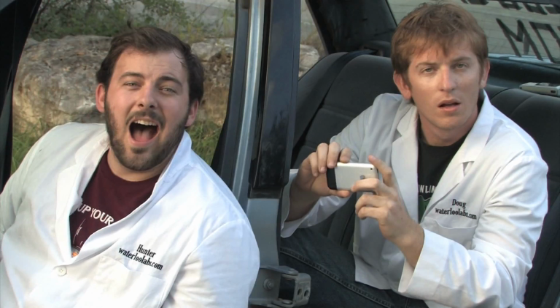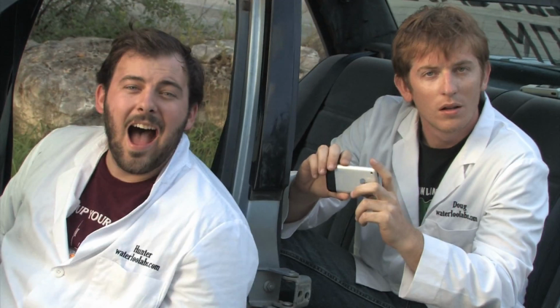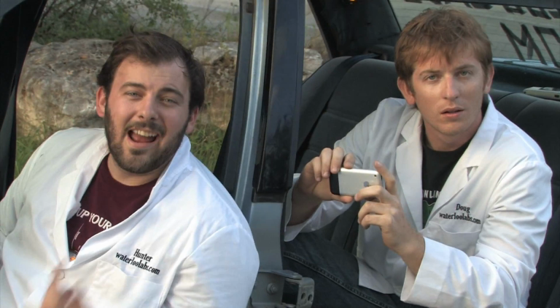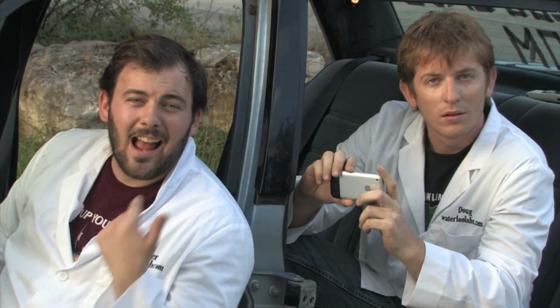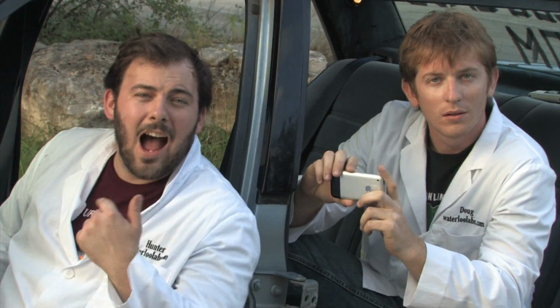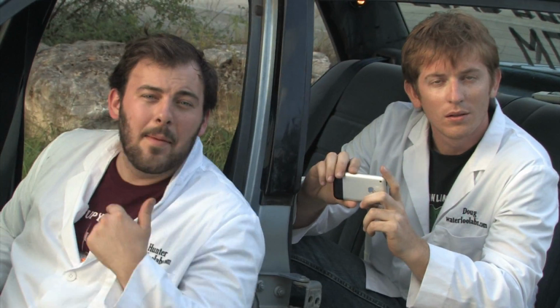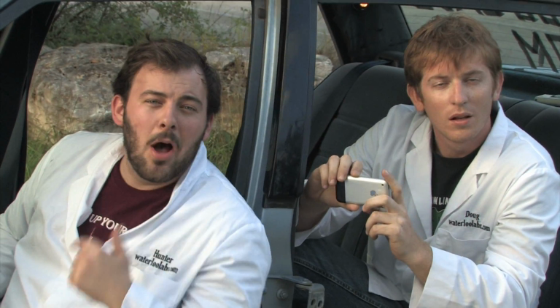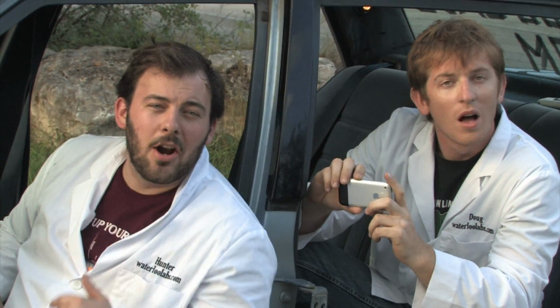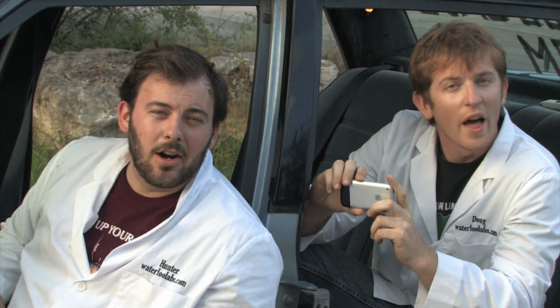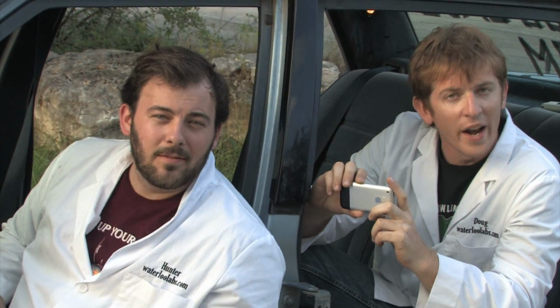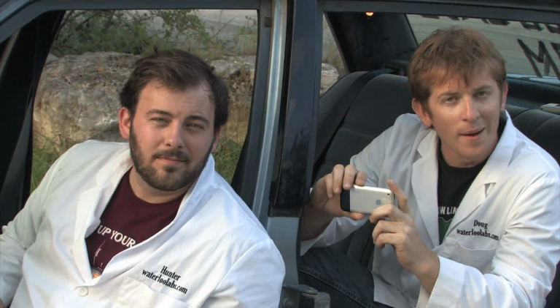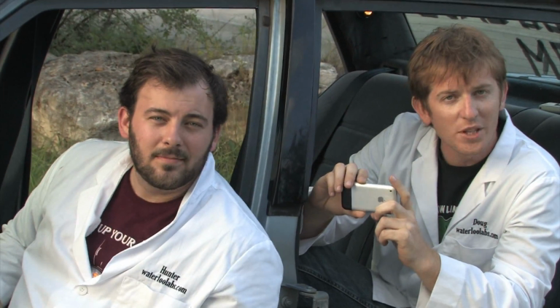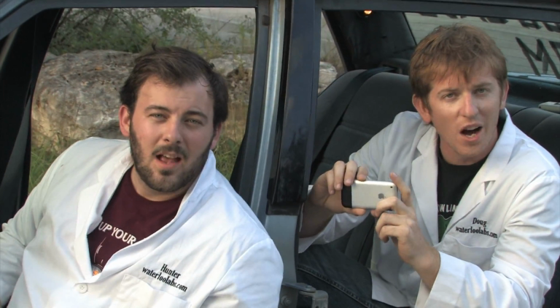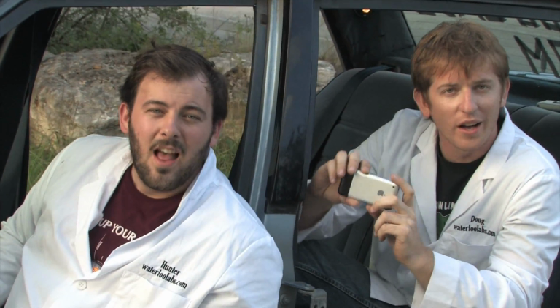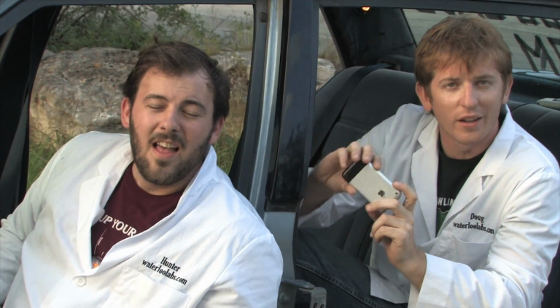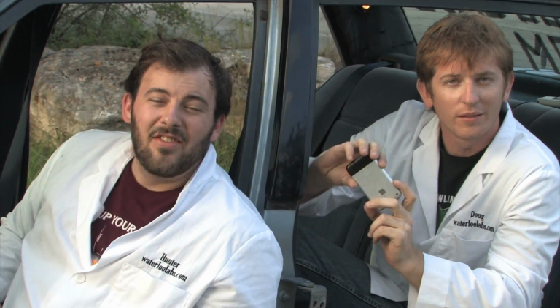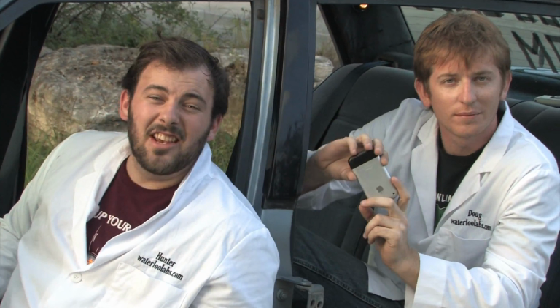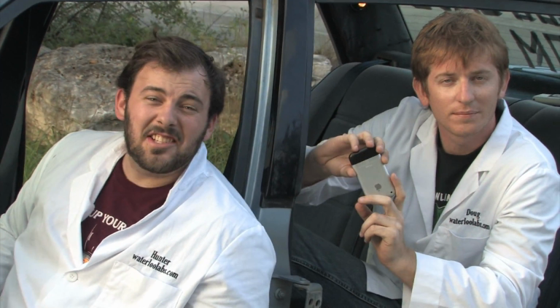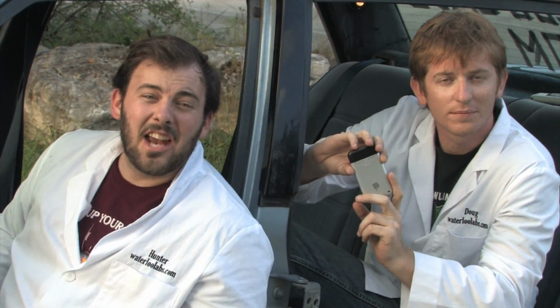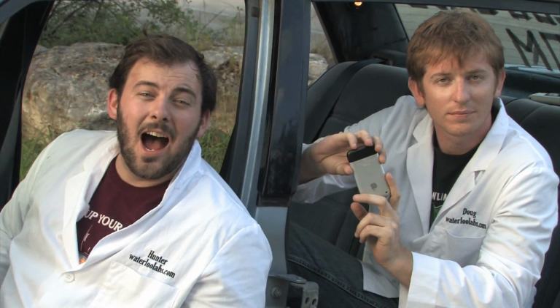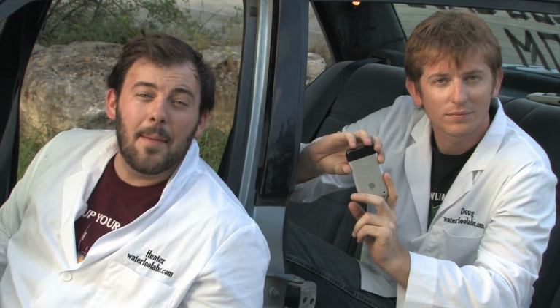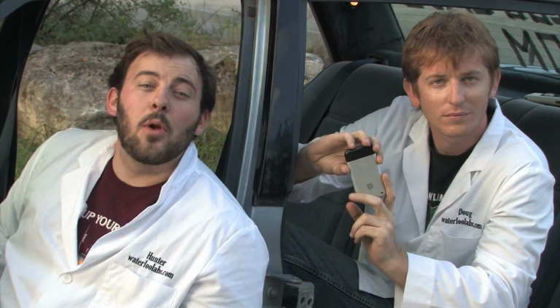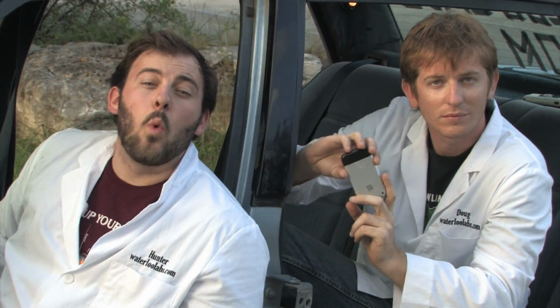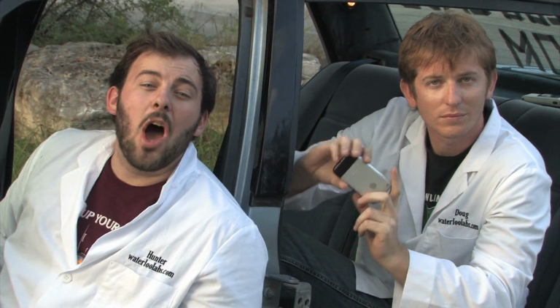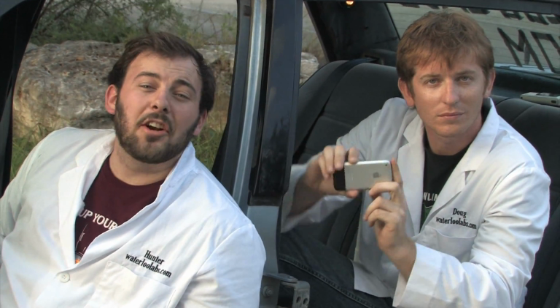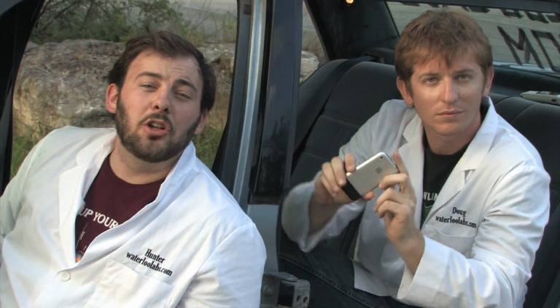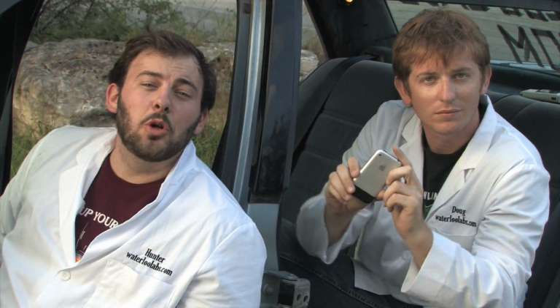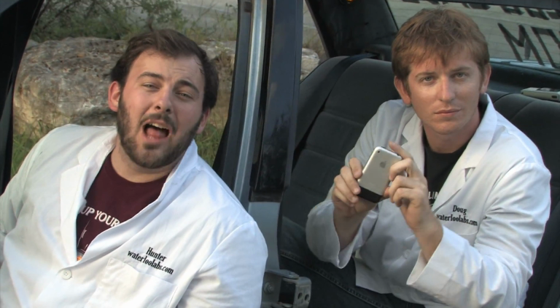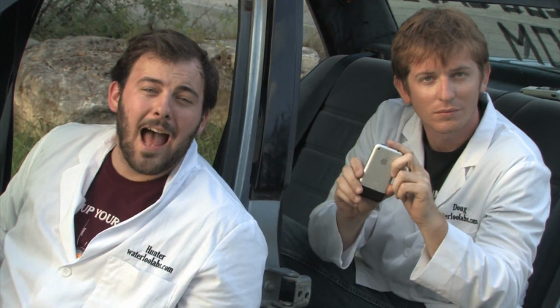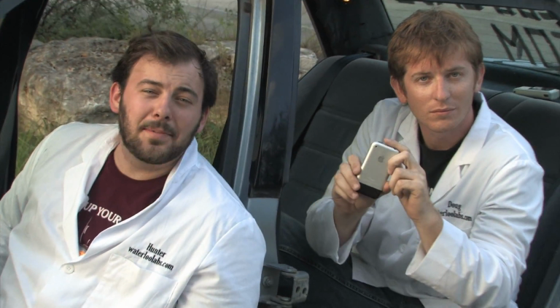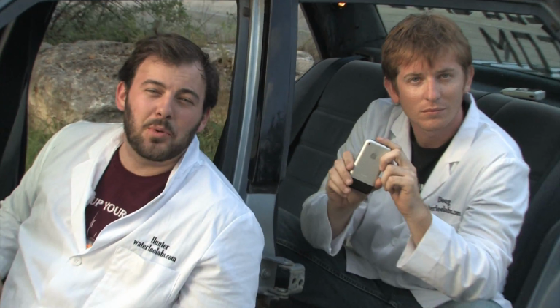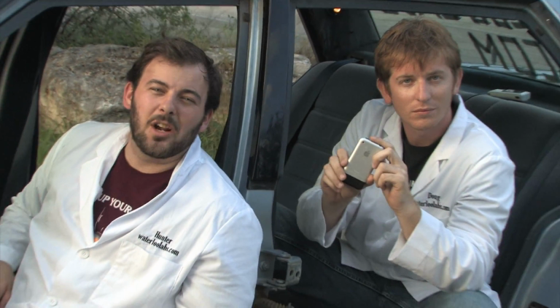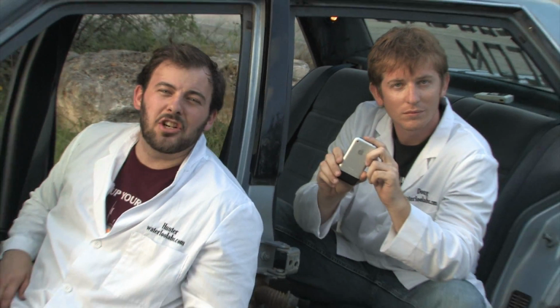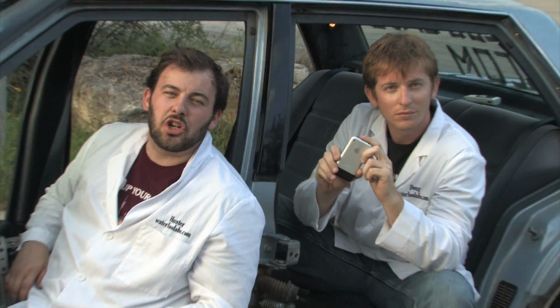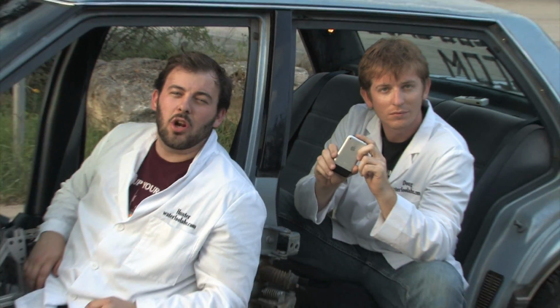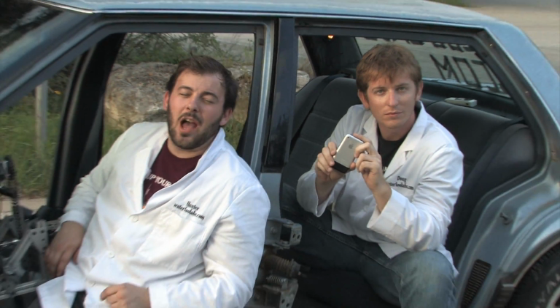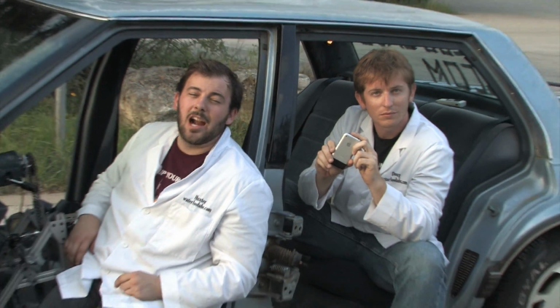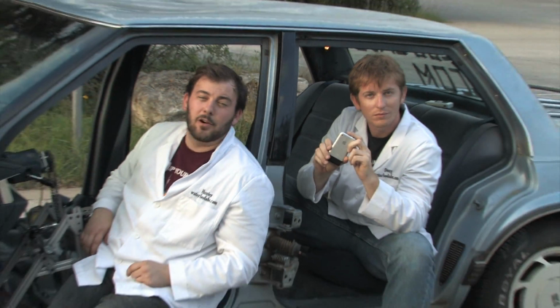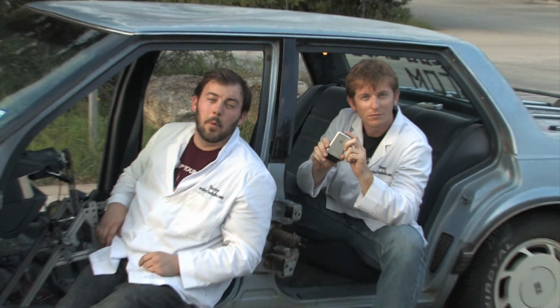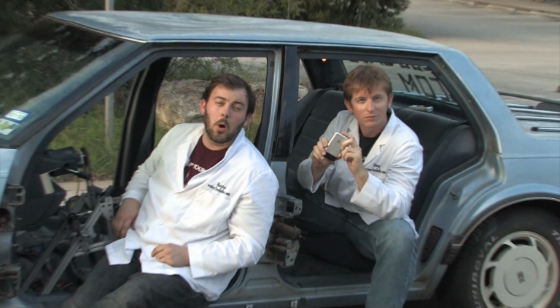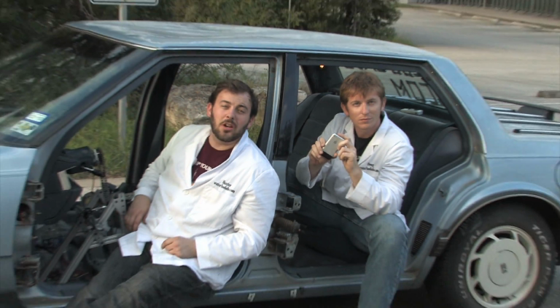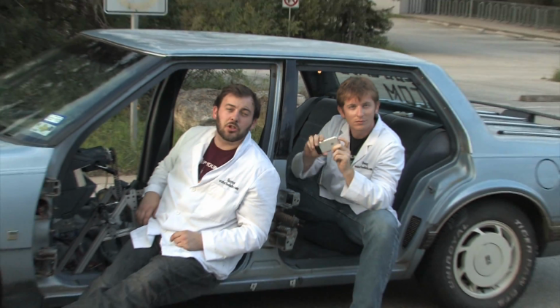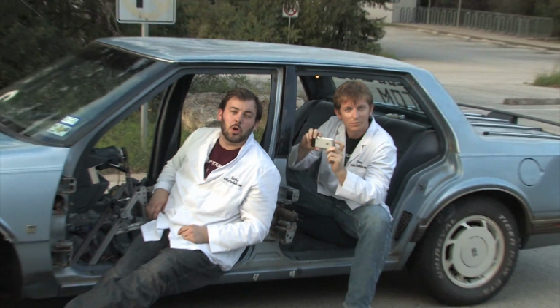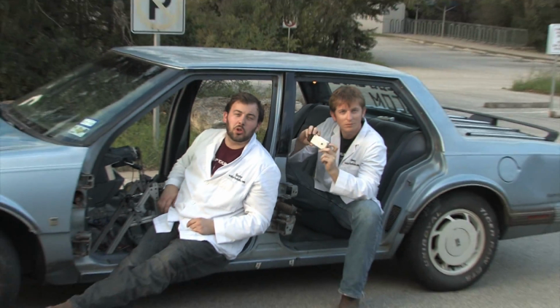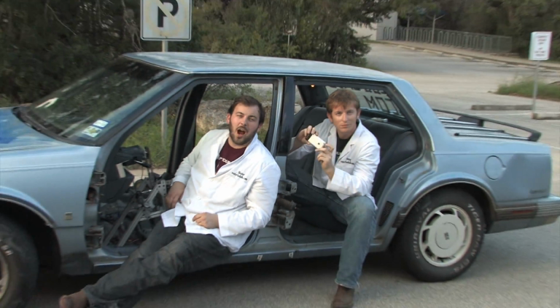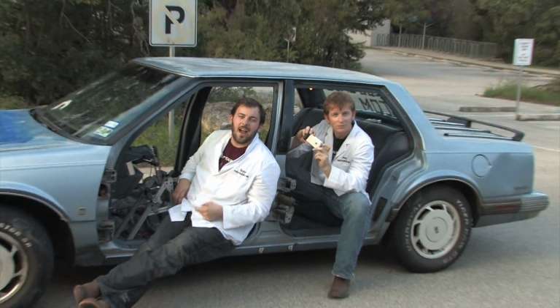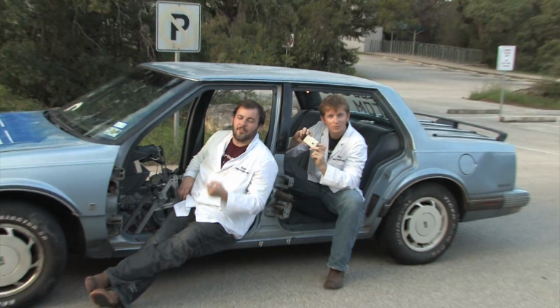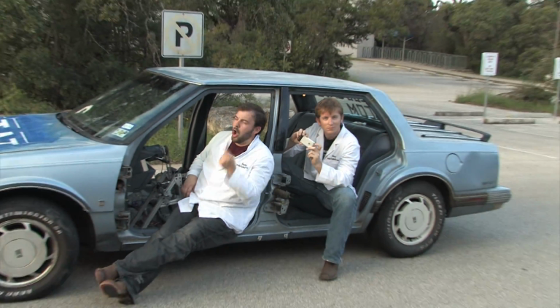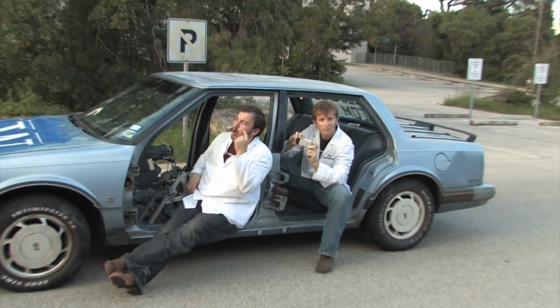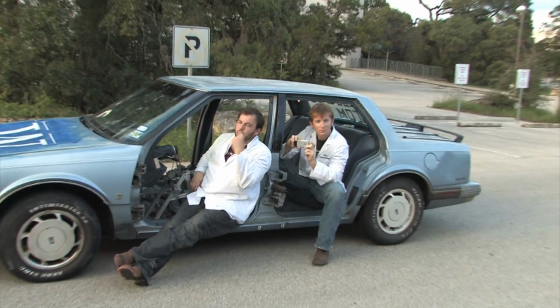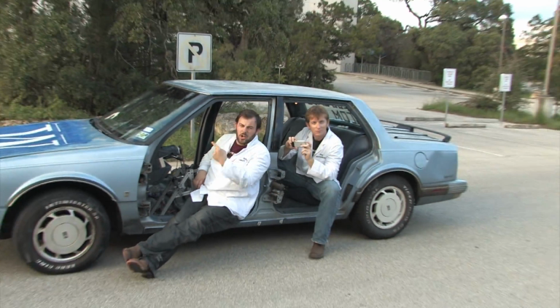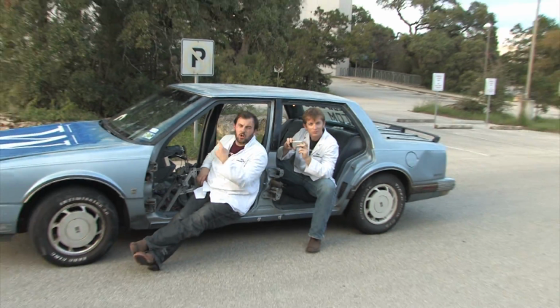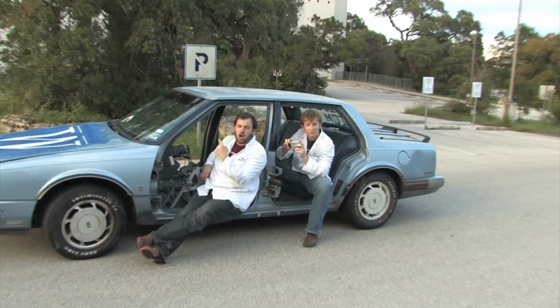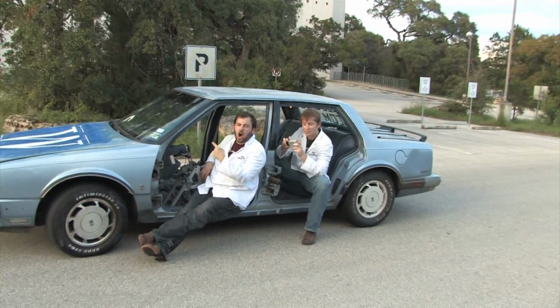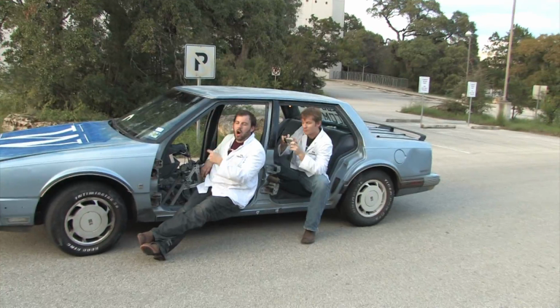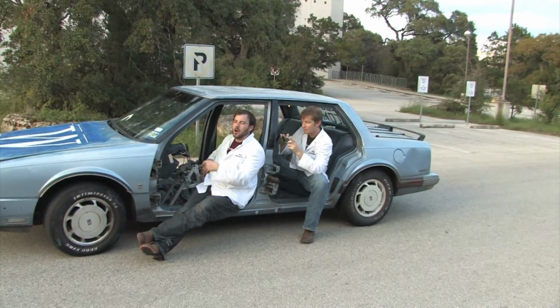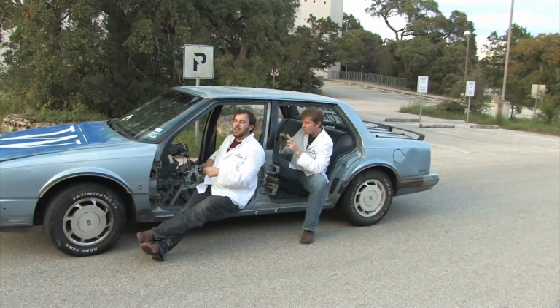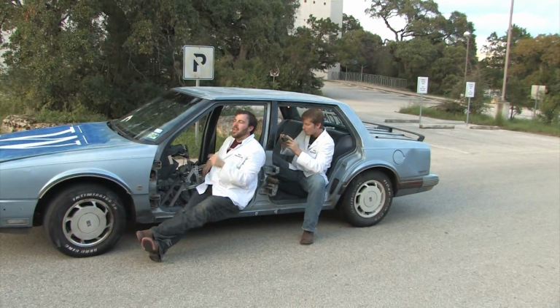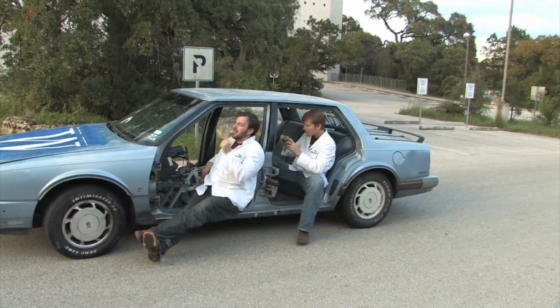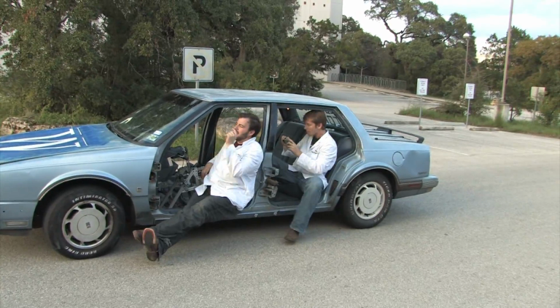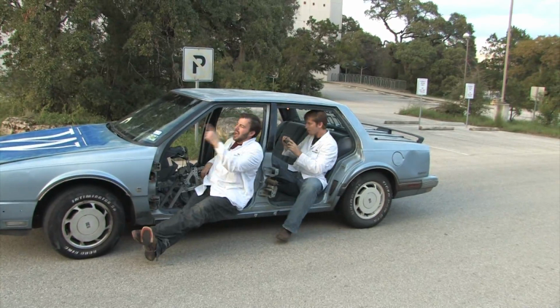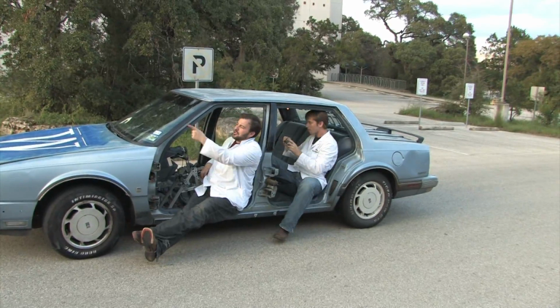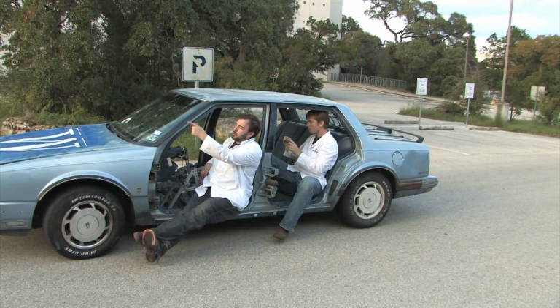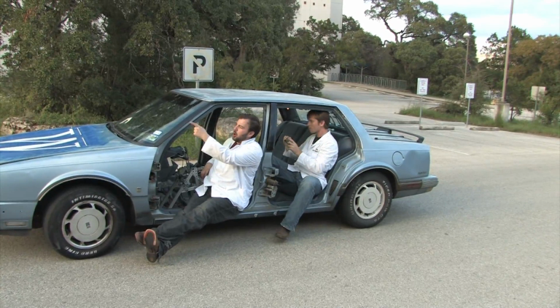Hi, I'm Hunter. And I'm Doug. This time on Waterloo Labs, we're going to show you how to remote control drive a real car. Let's roll.